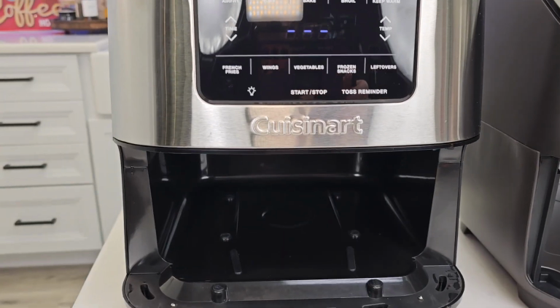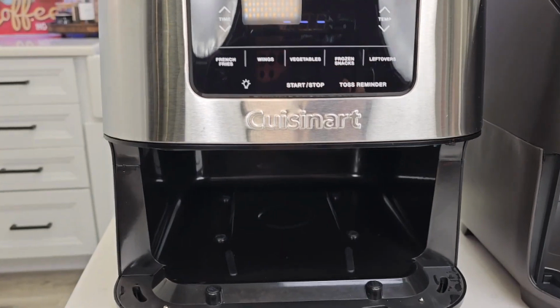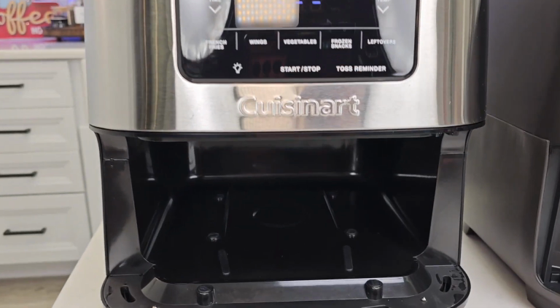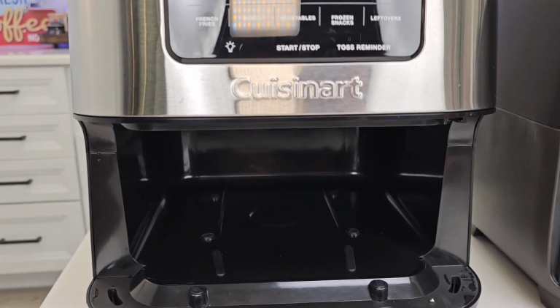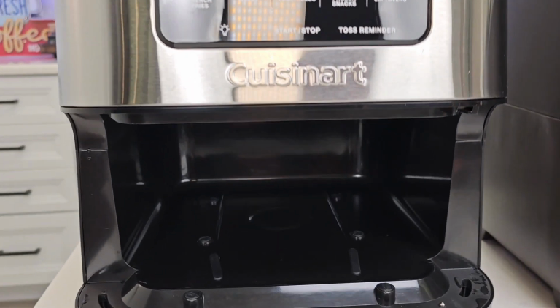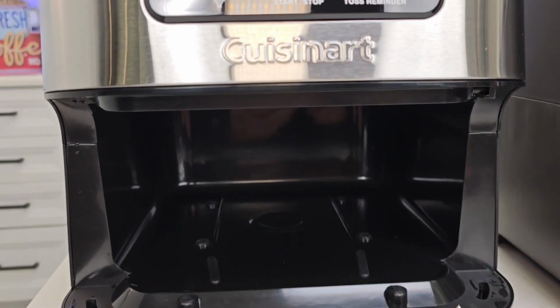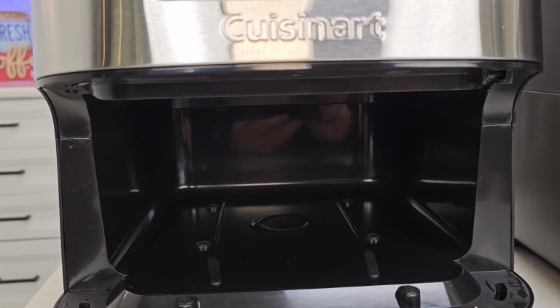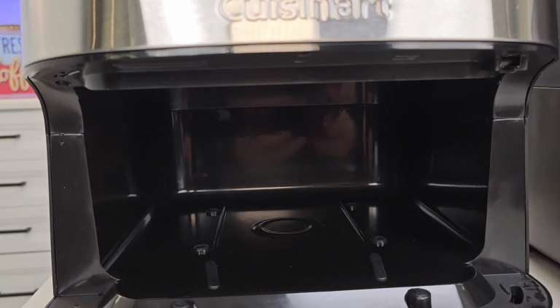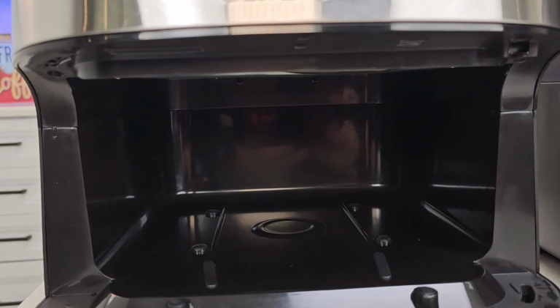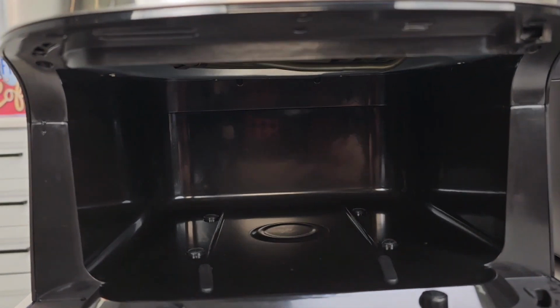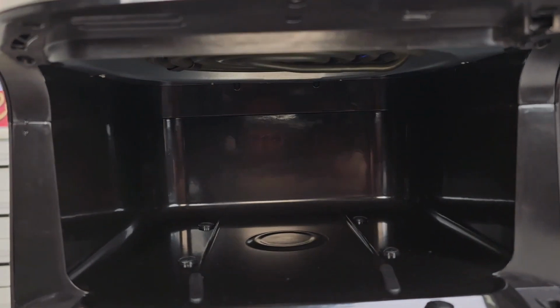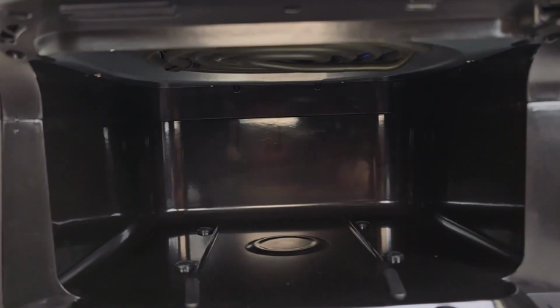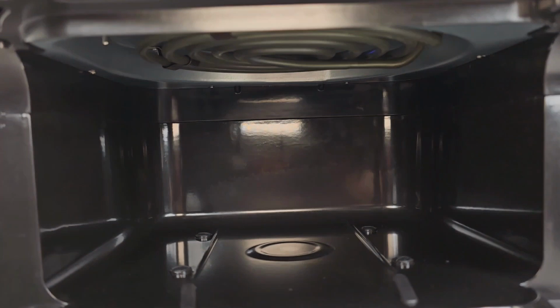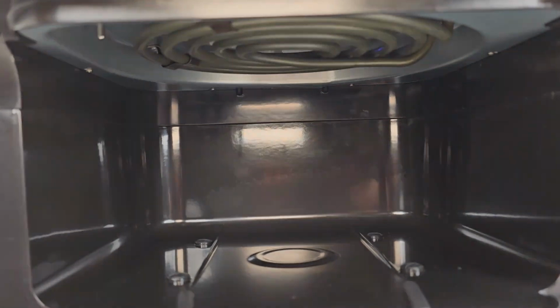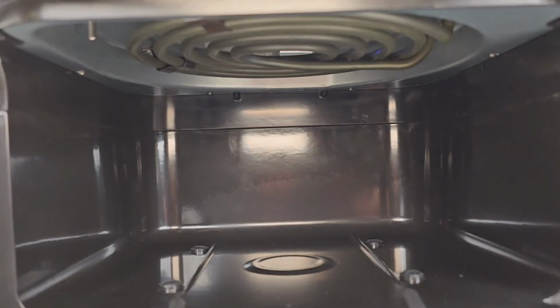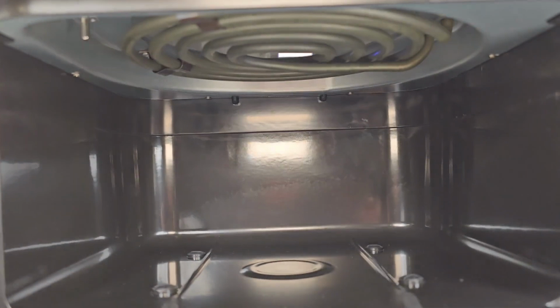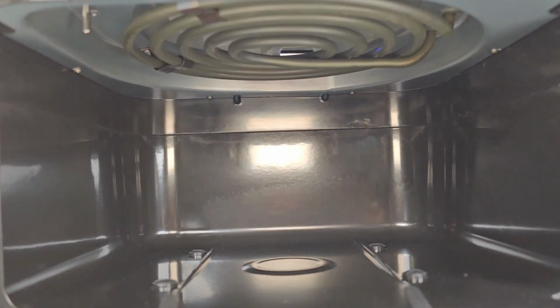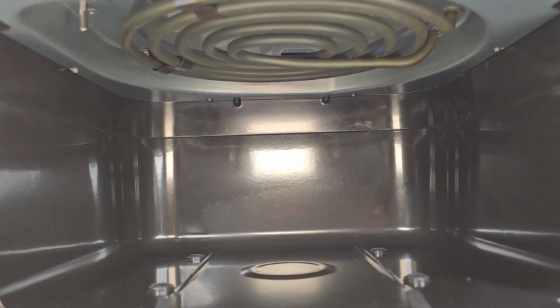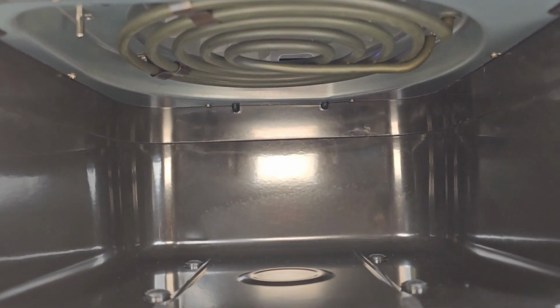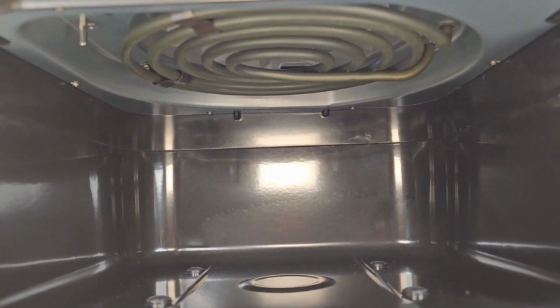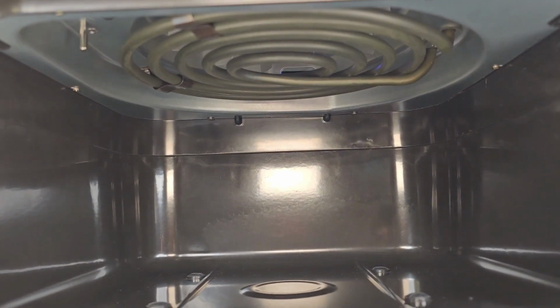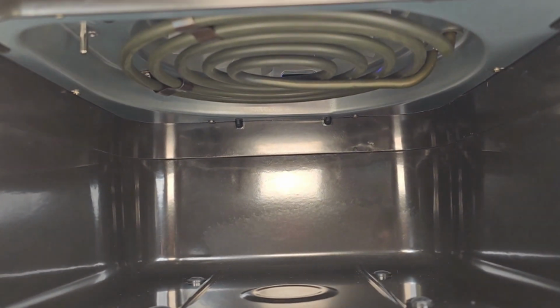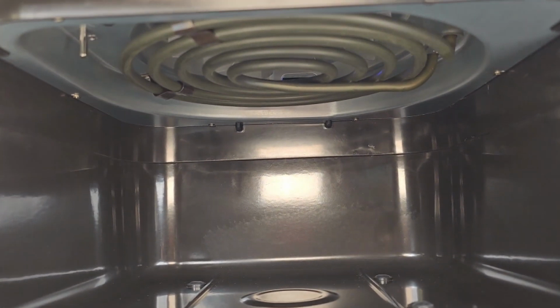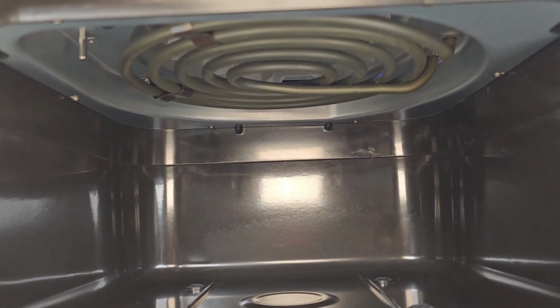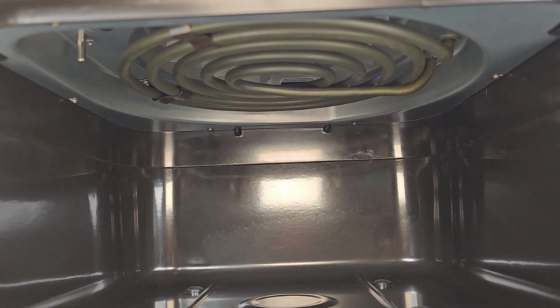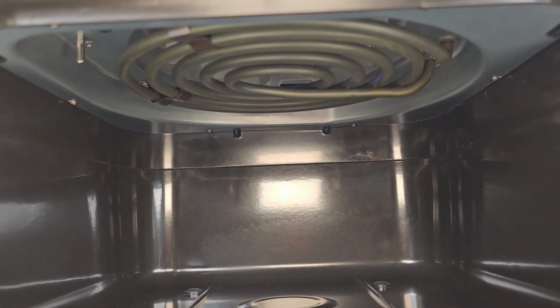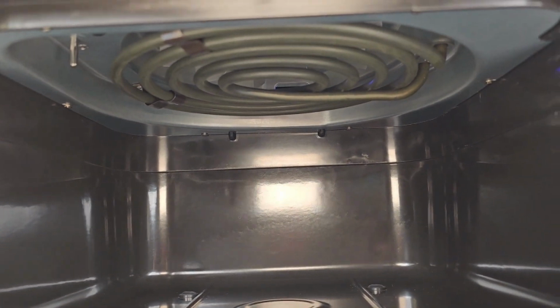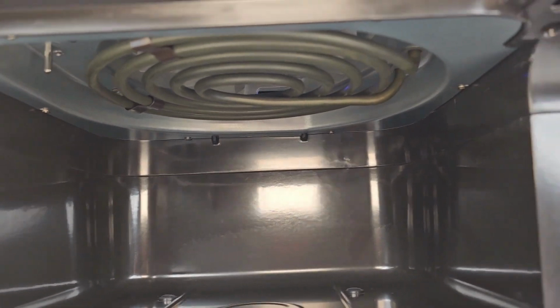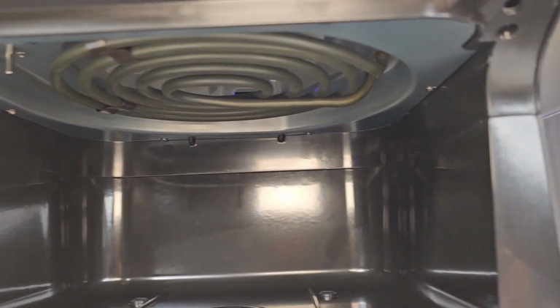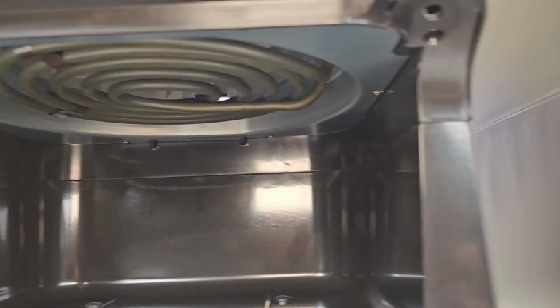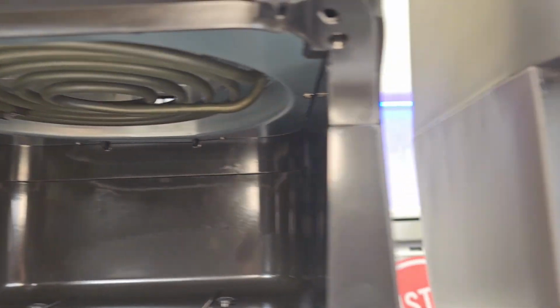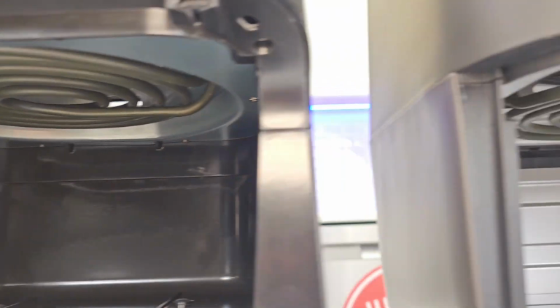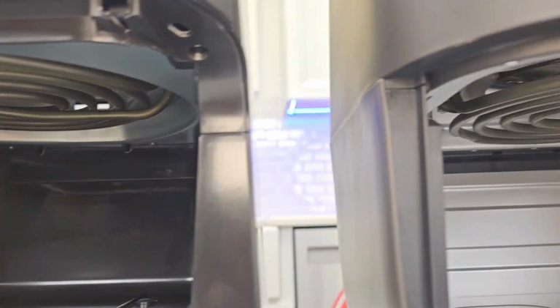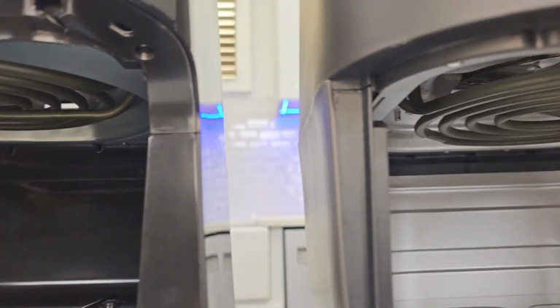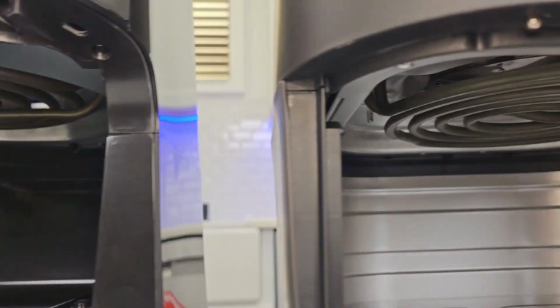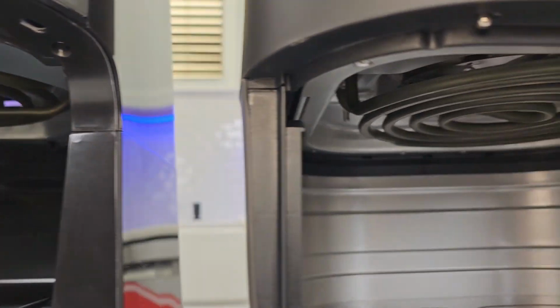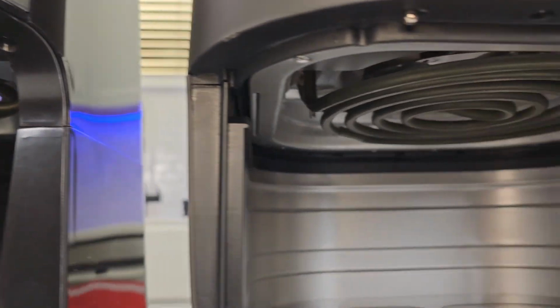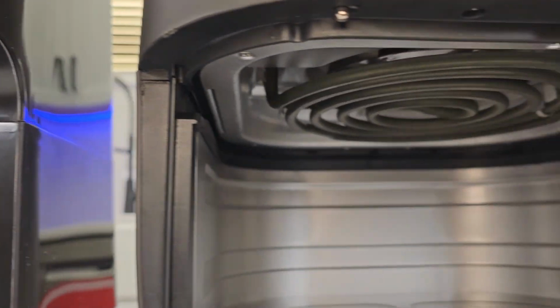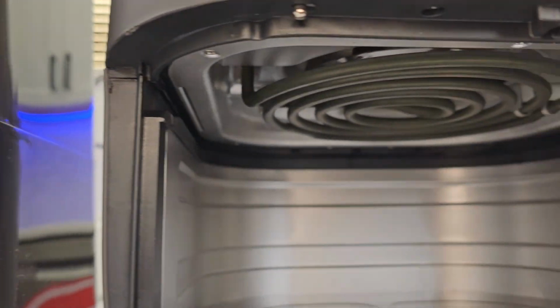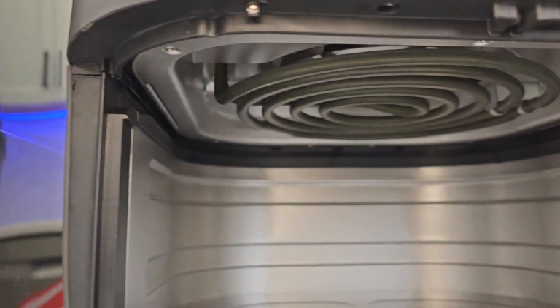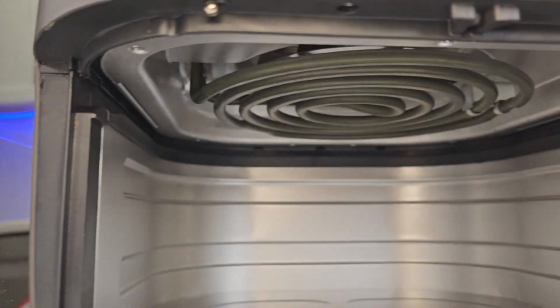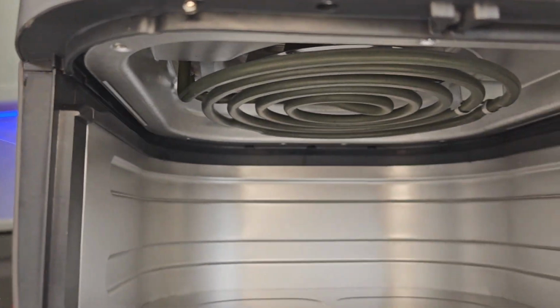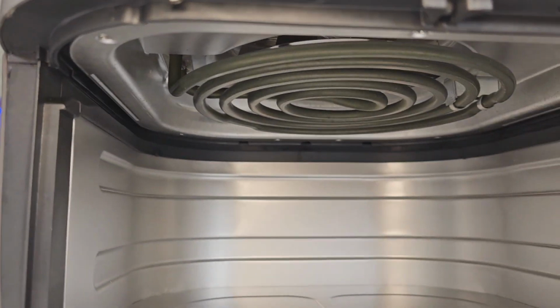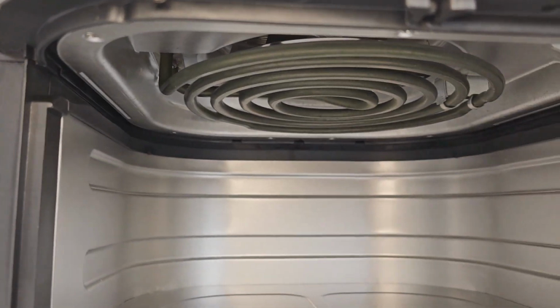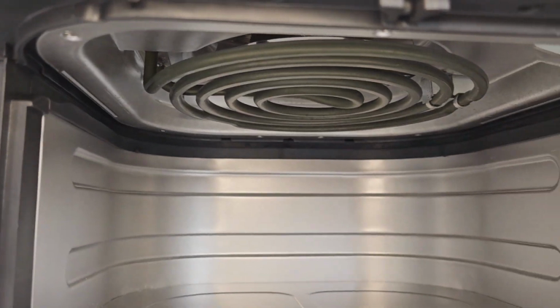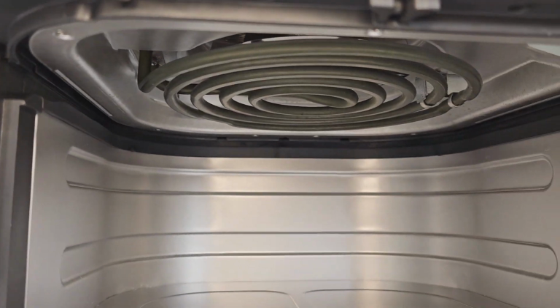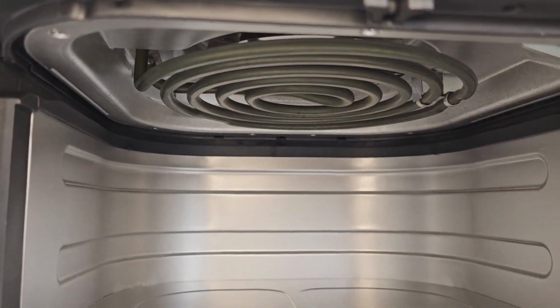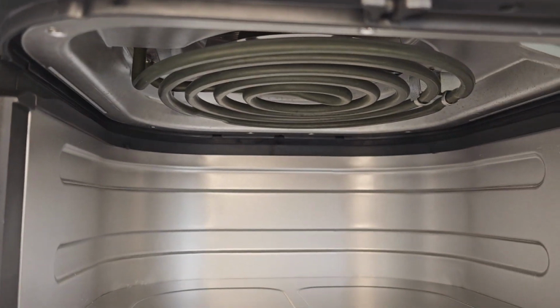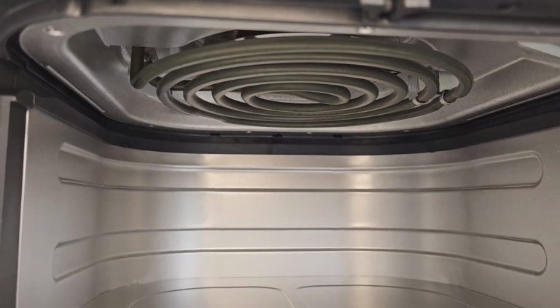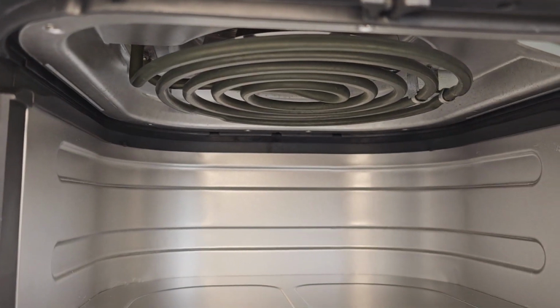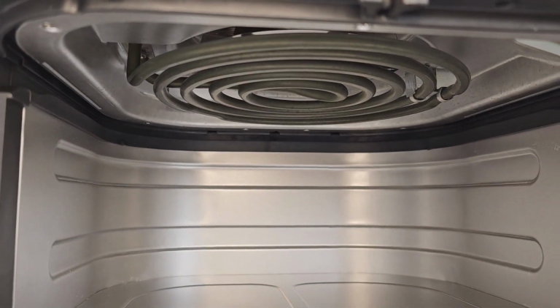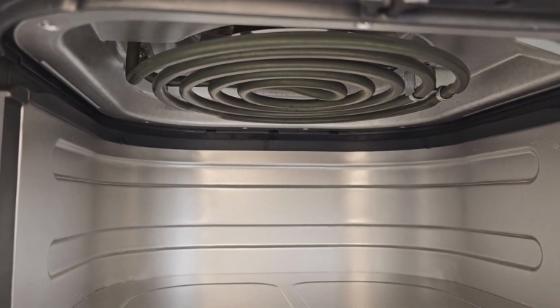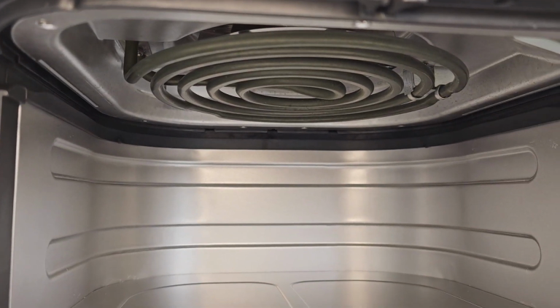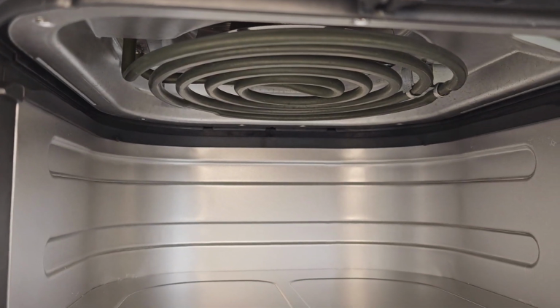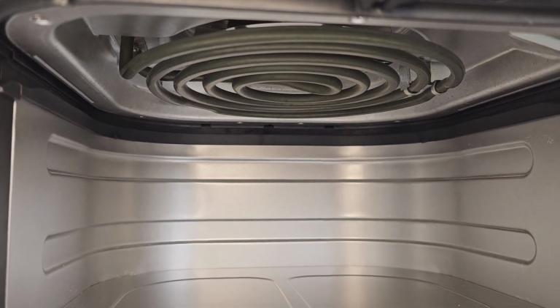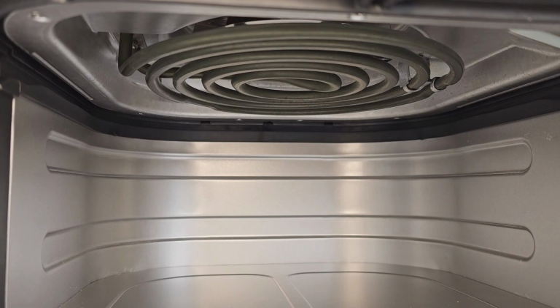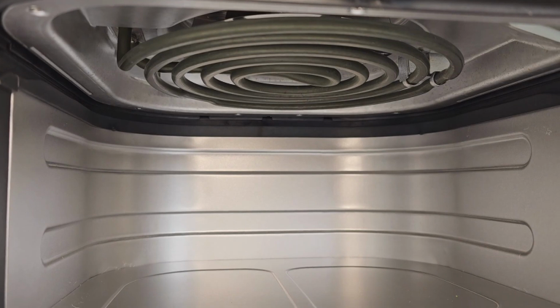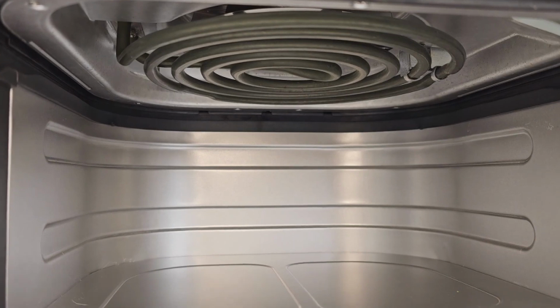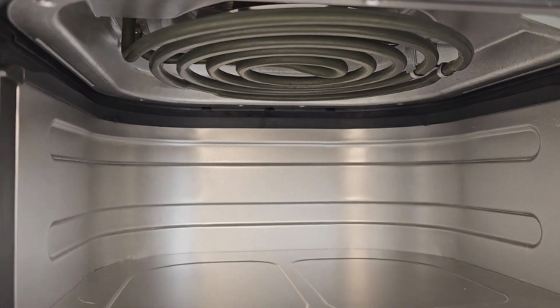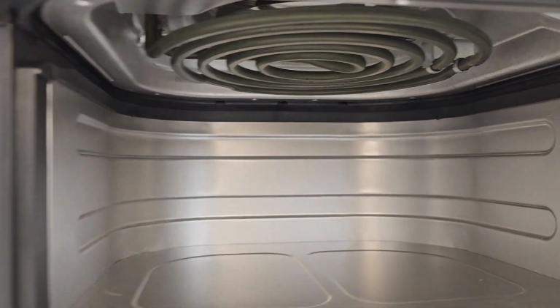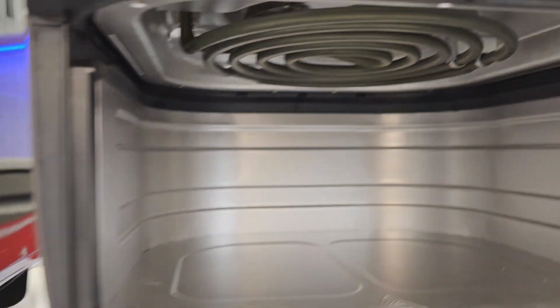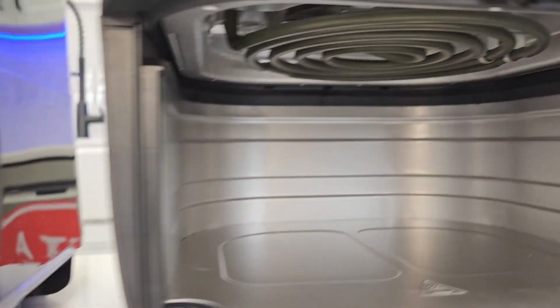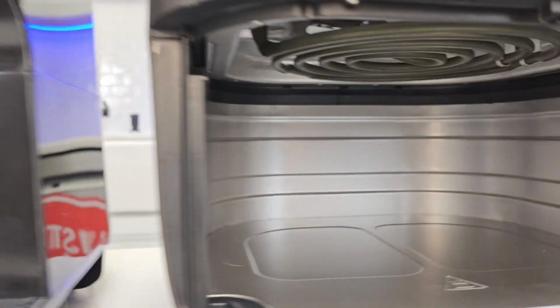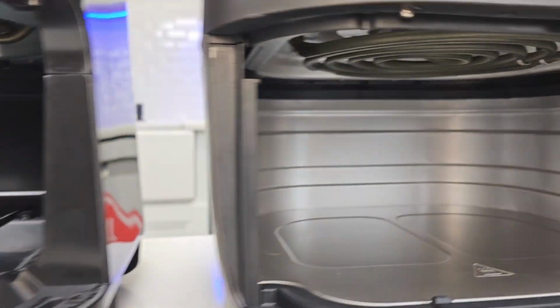Let's take a look at the Cuisinart — it's got a big heating element and a fan above it. And then there's the Instant — same thing, a heating element and a fan.